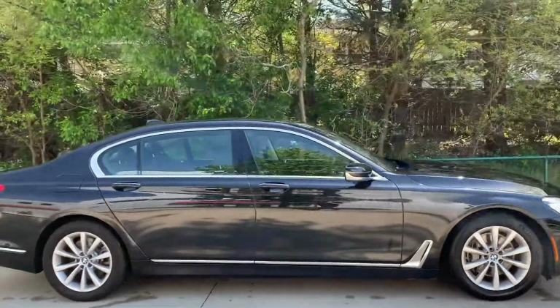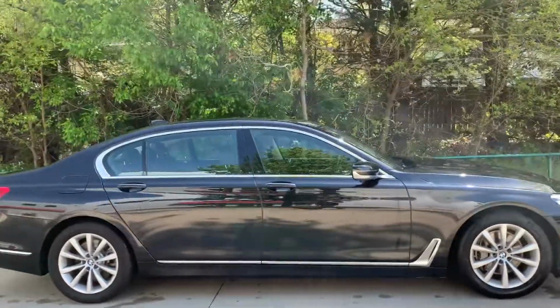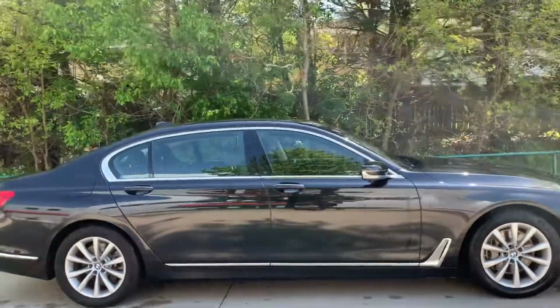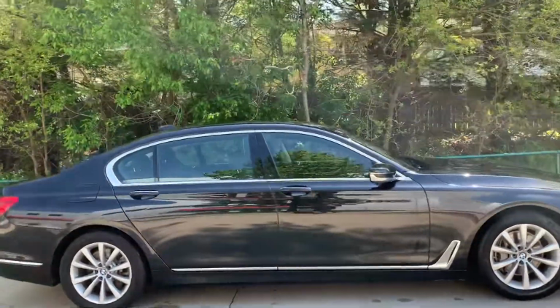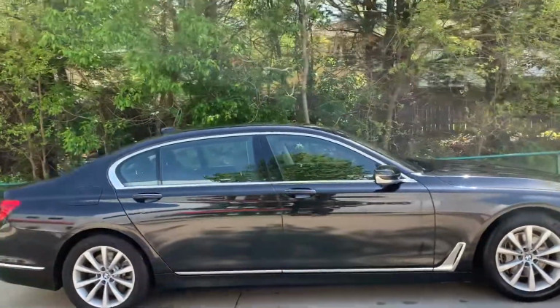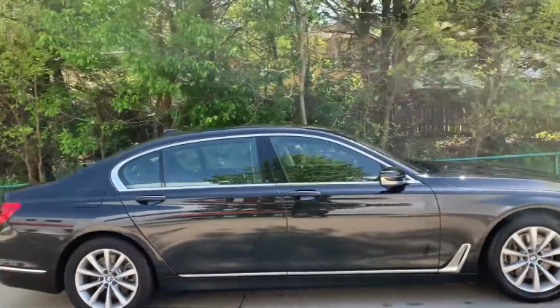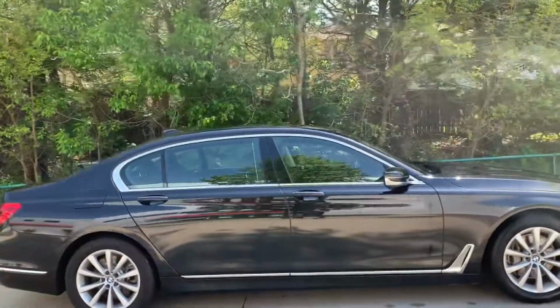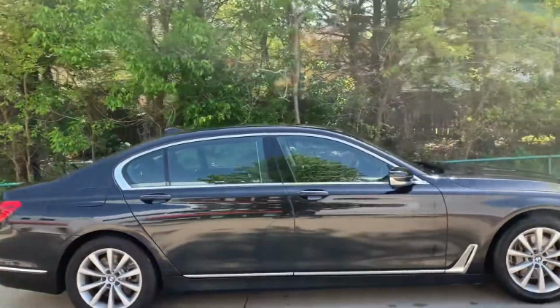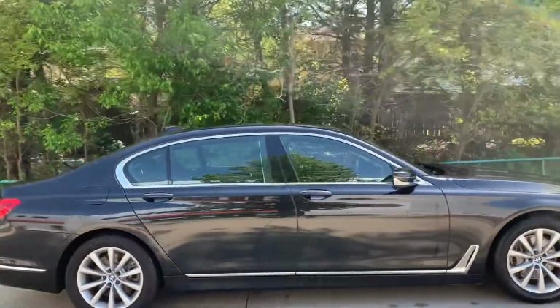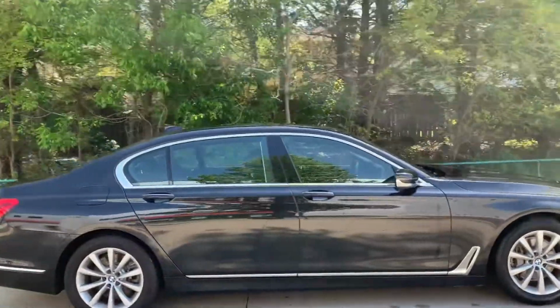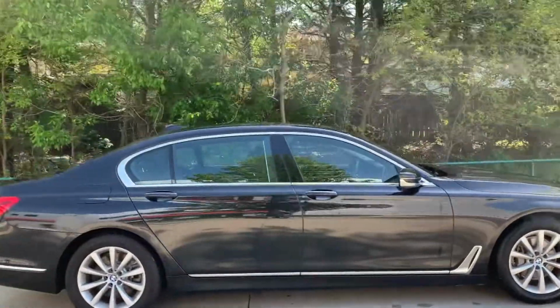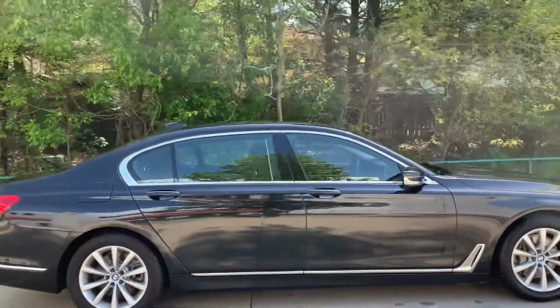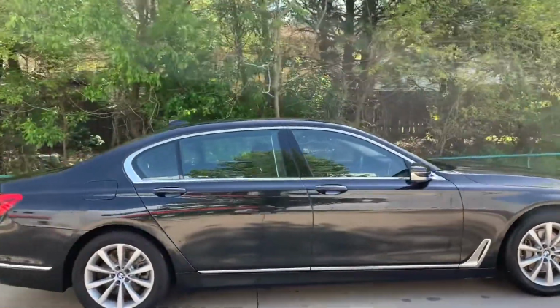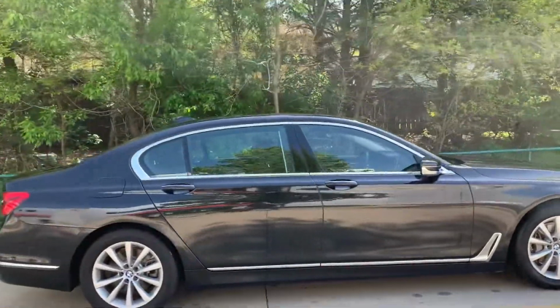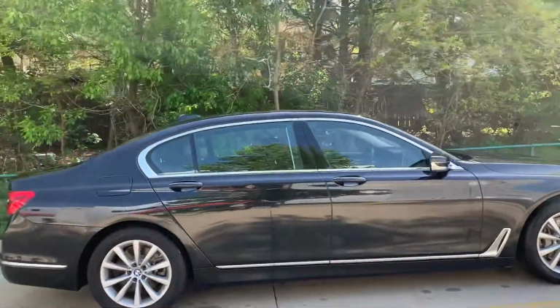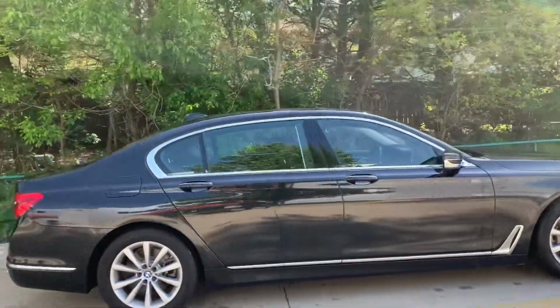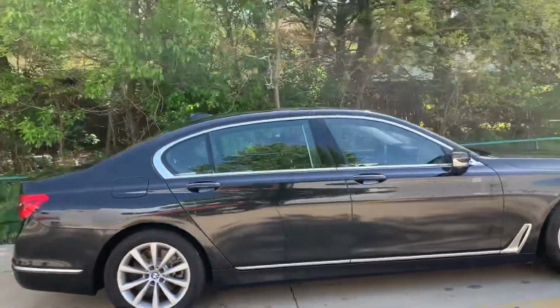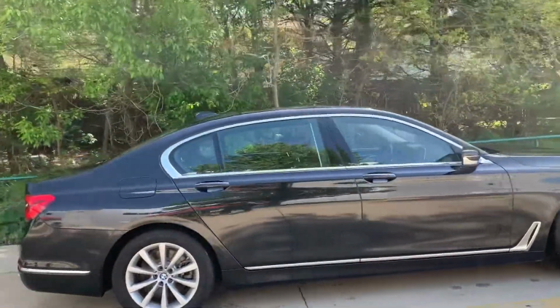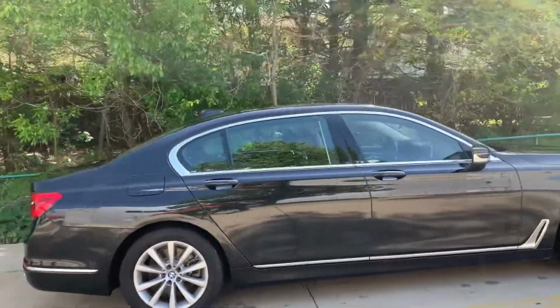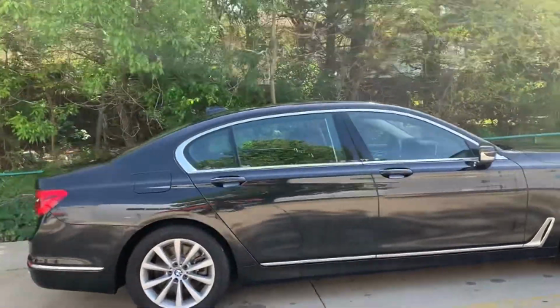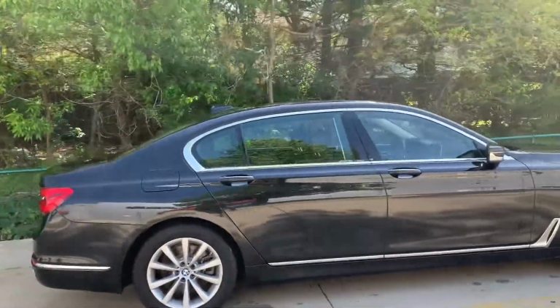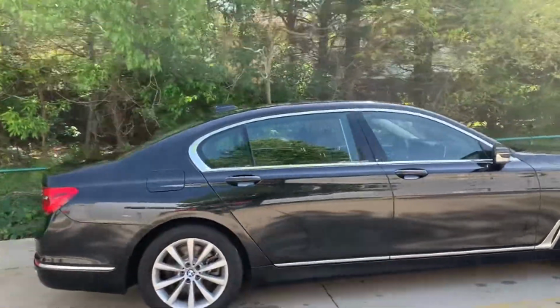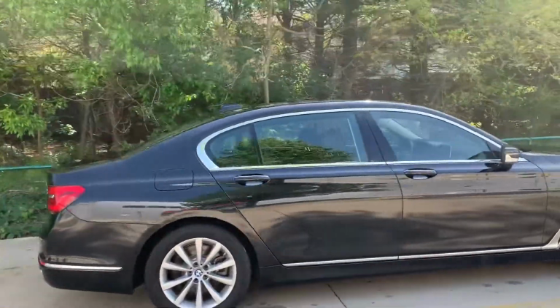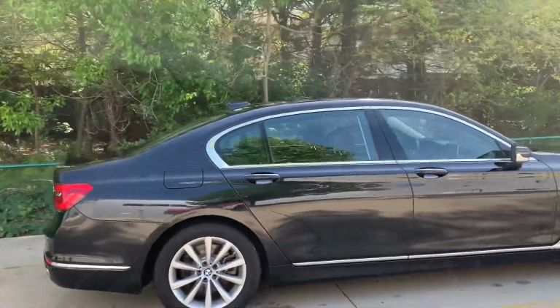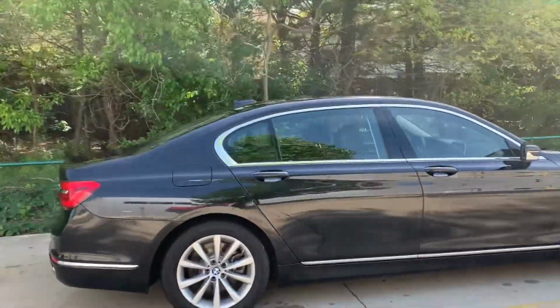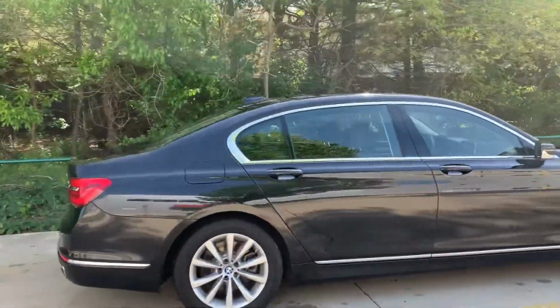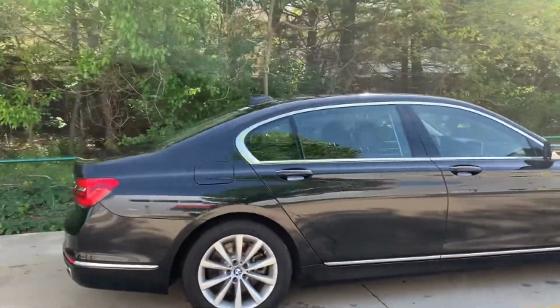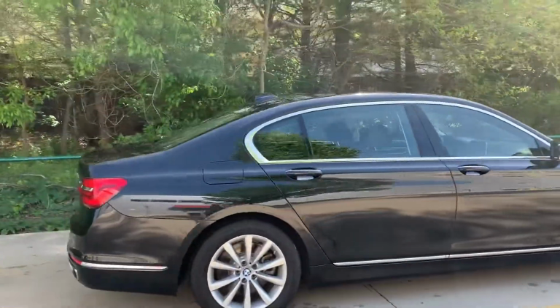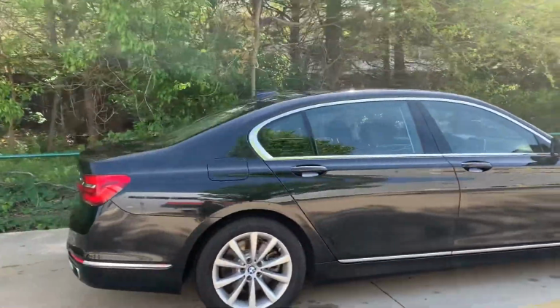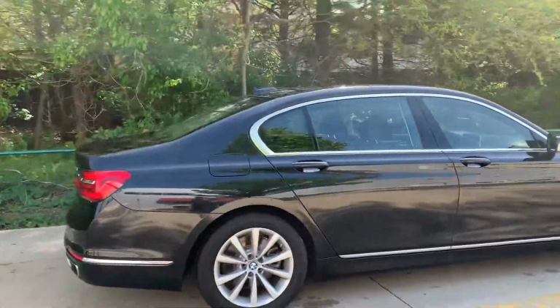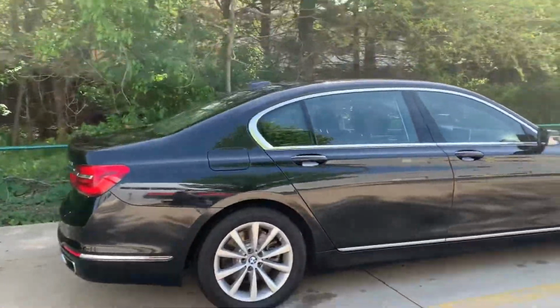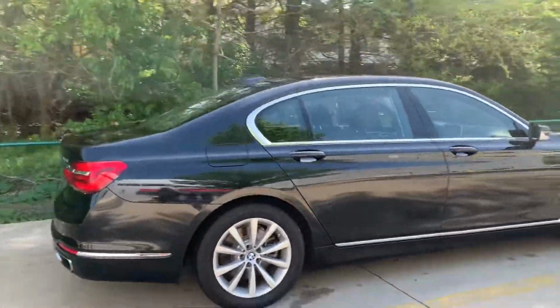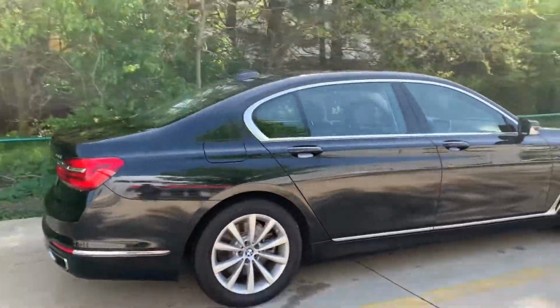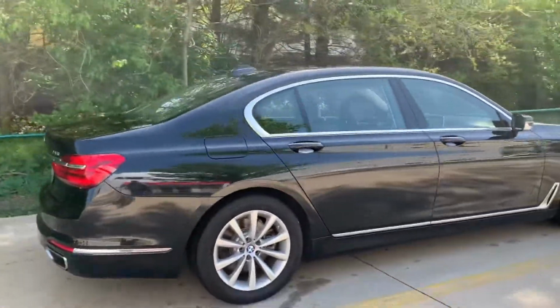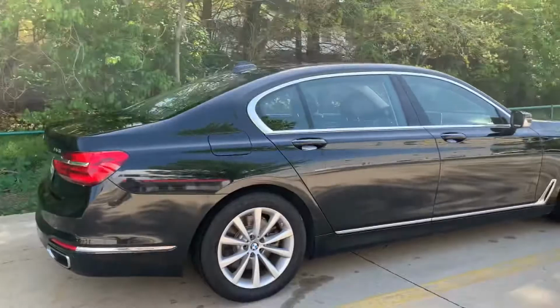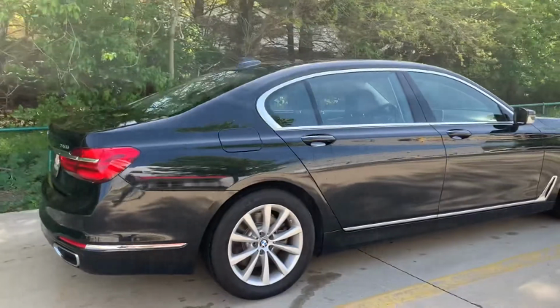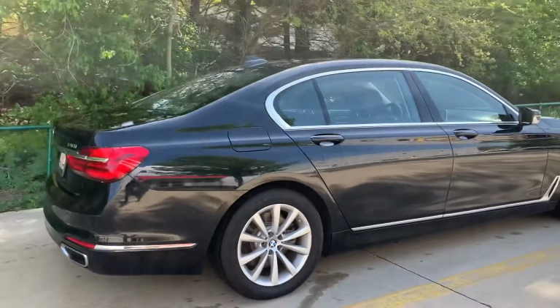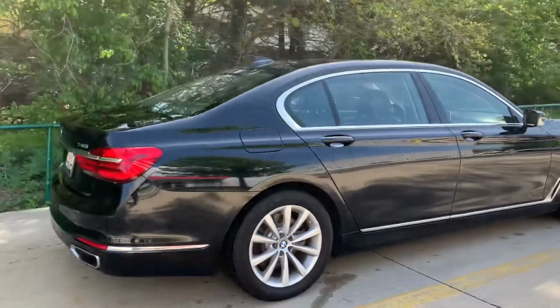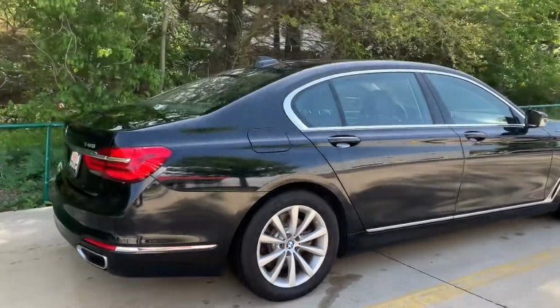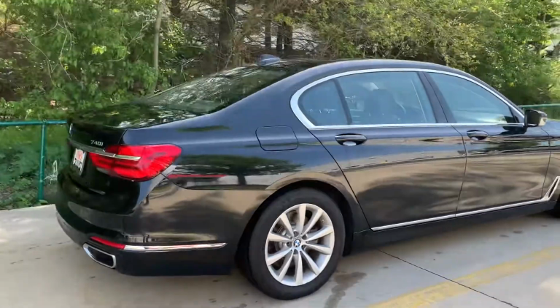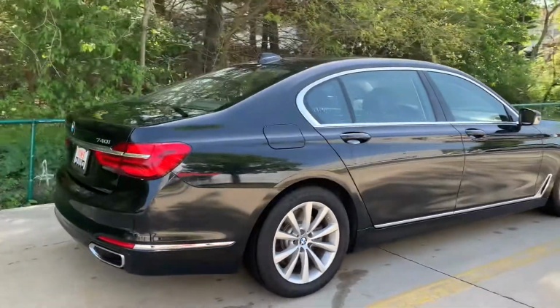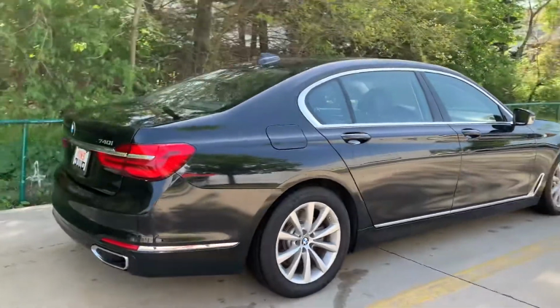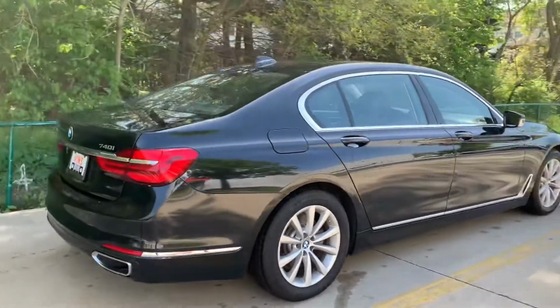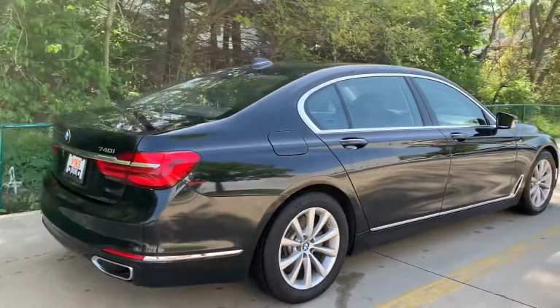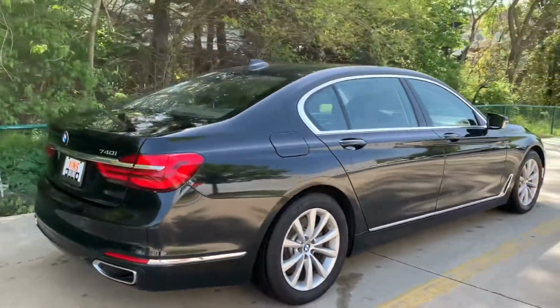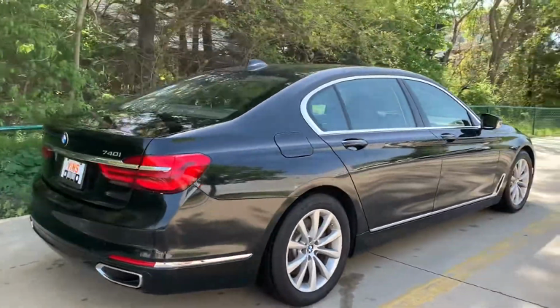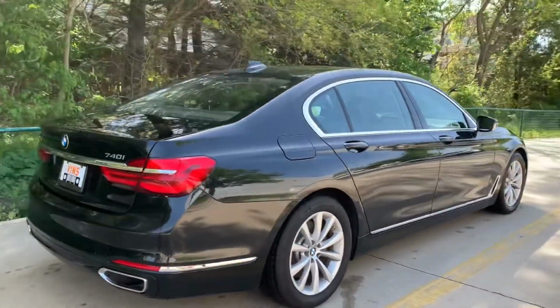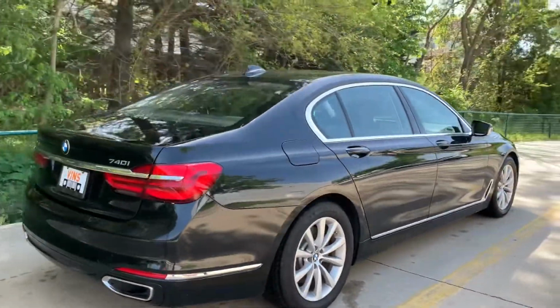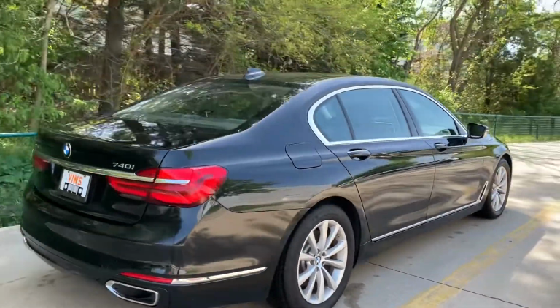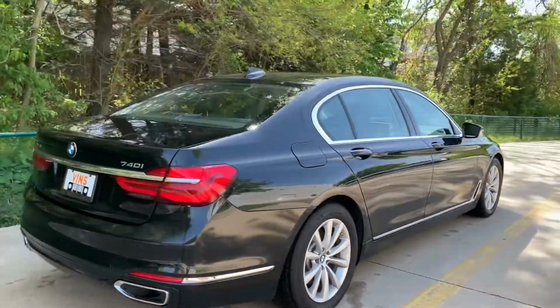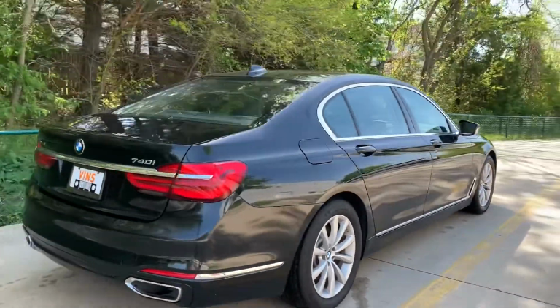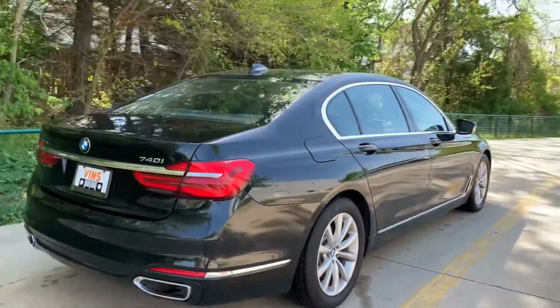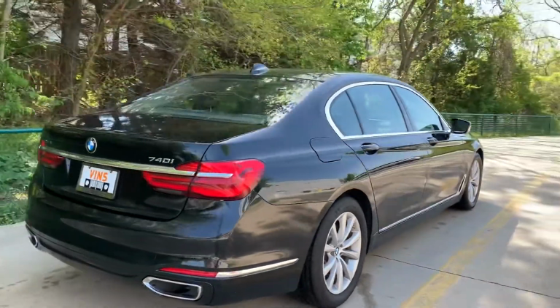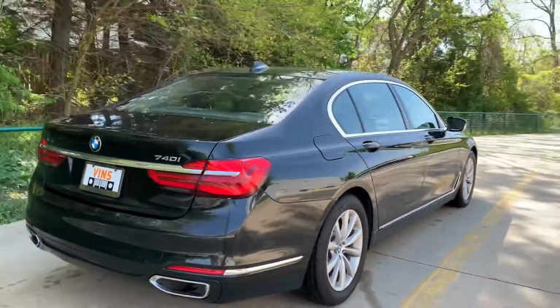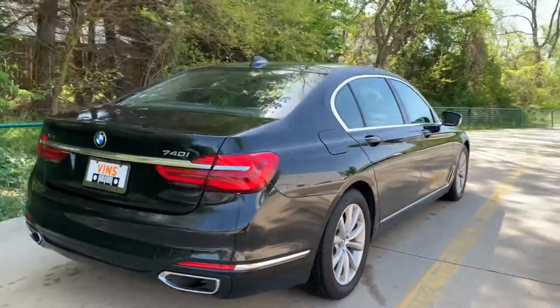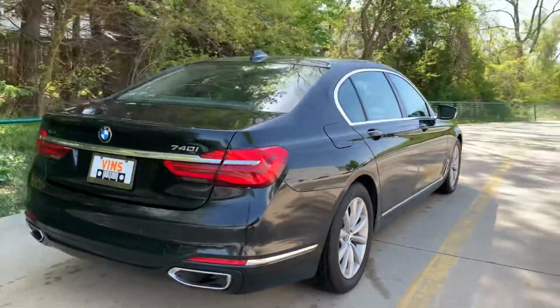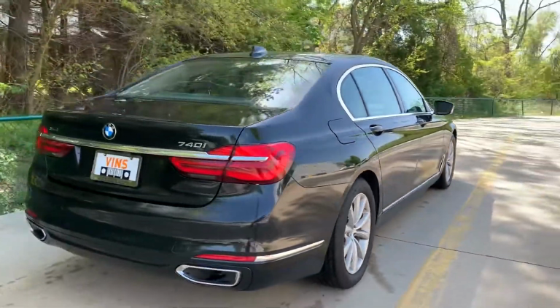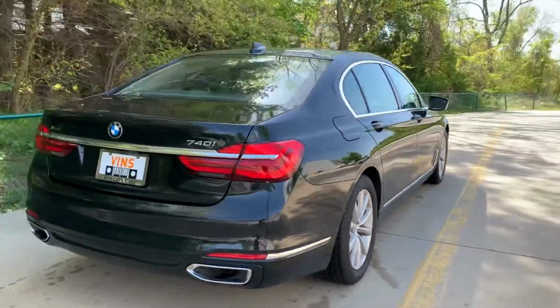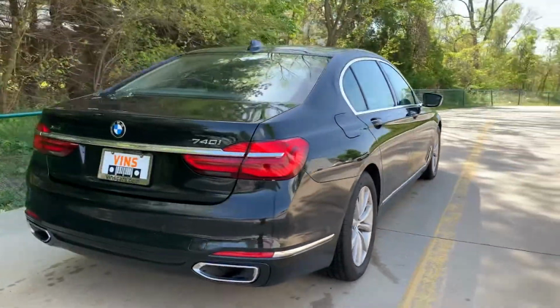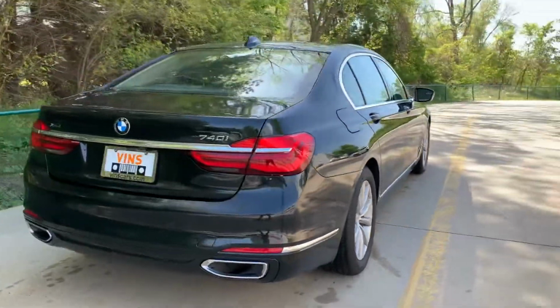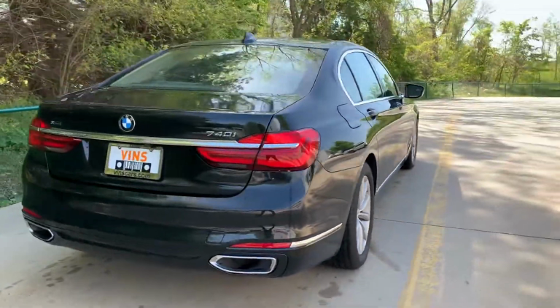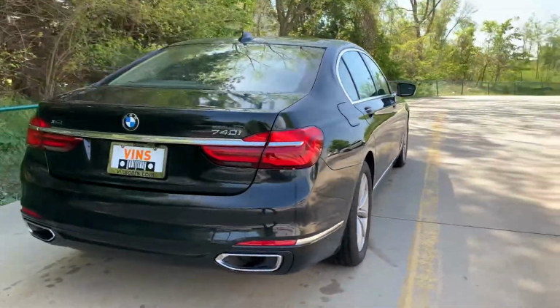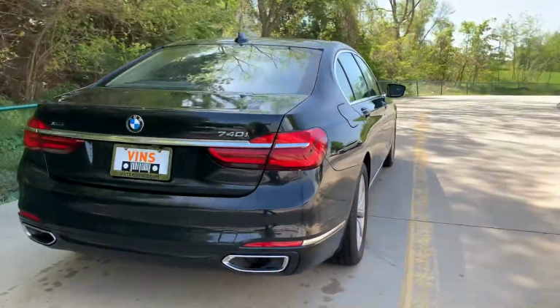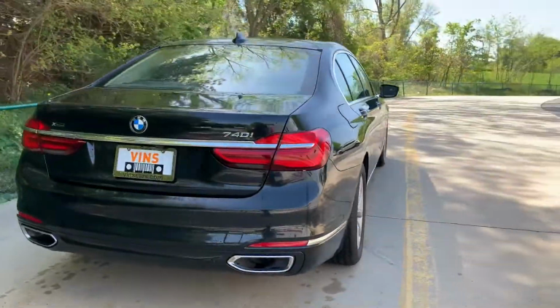Anyway, I'll do a nice quick walk-around and then I'll zoom in and show you all the details of the vehicle.